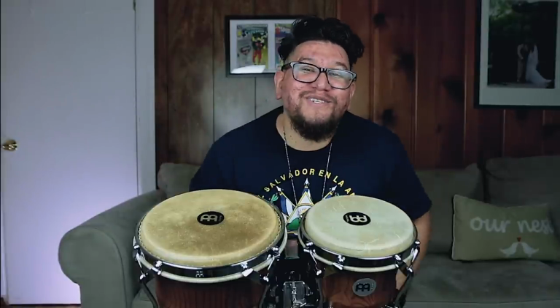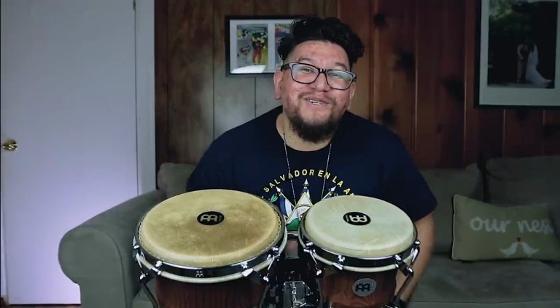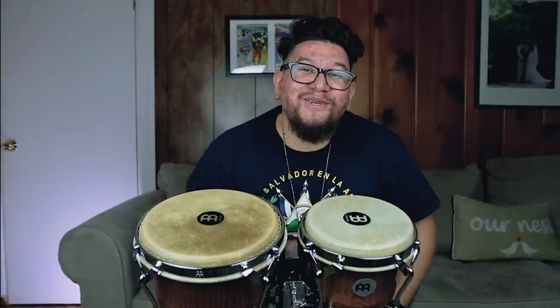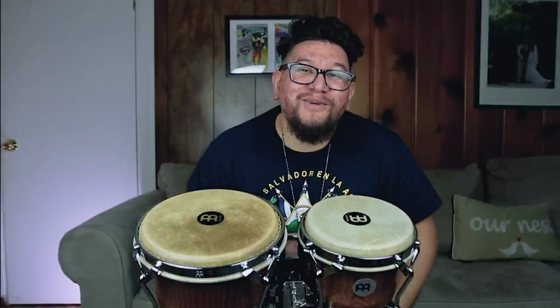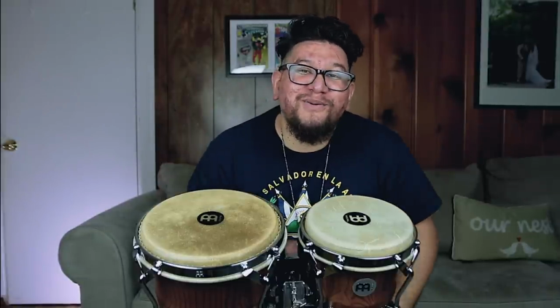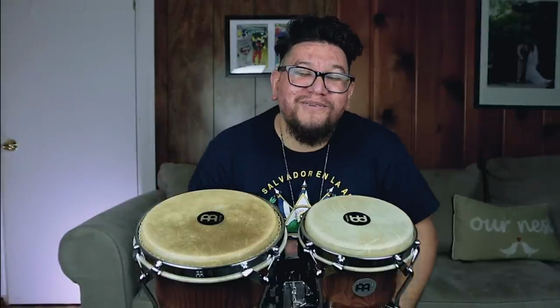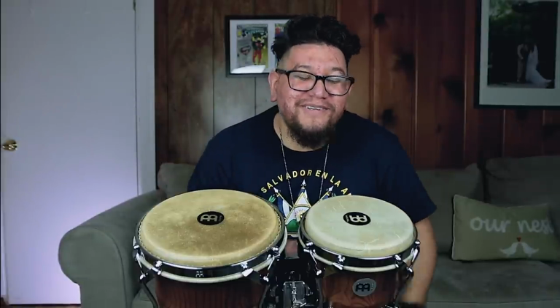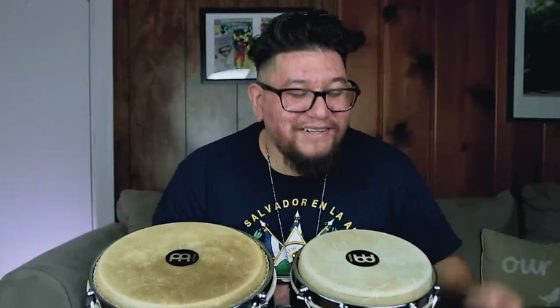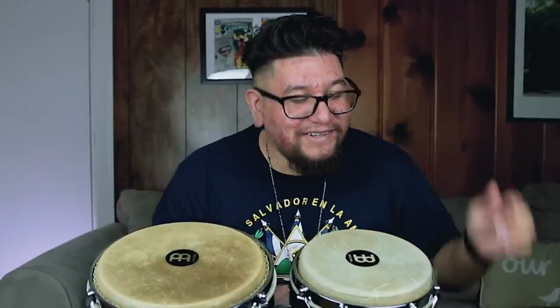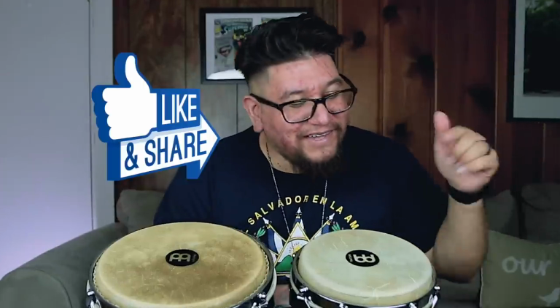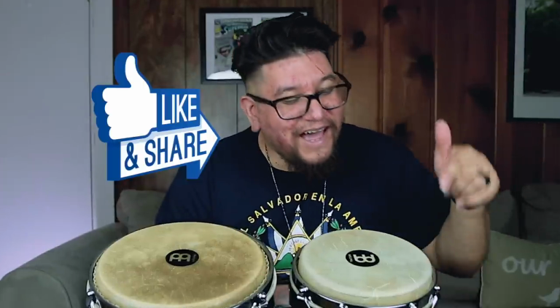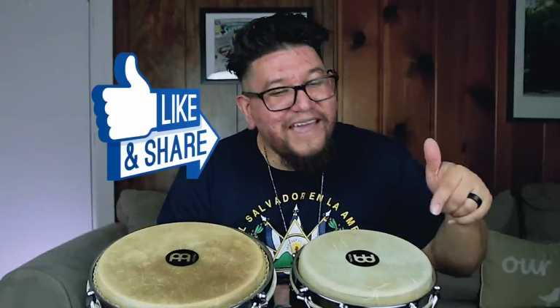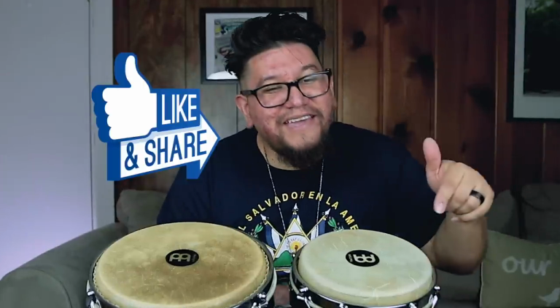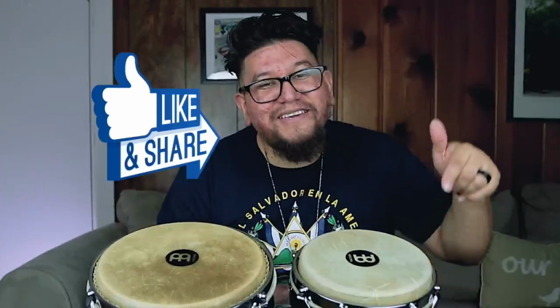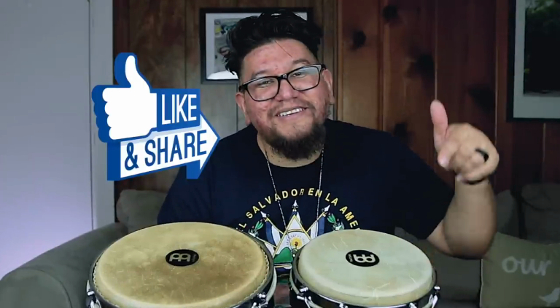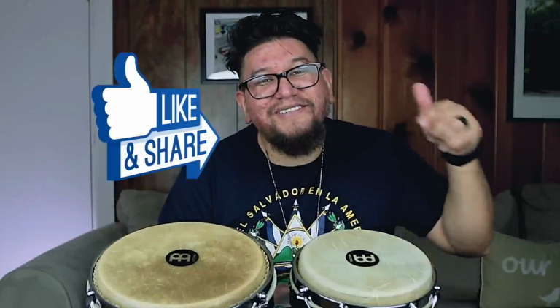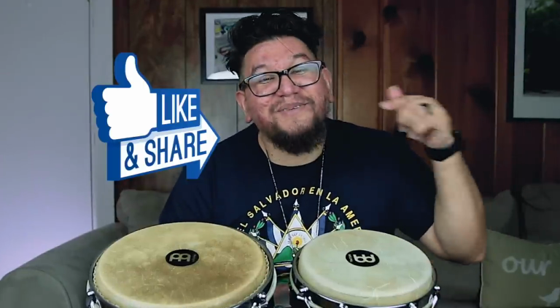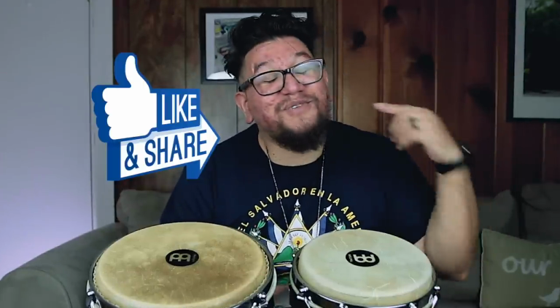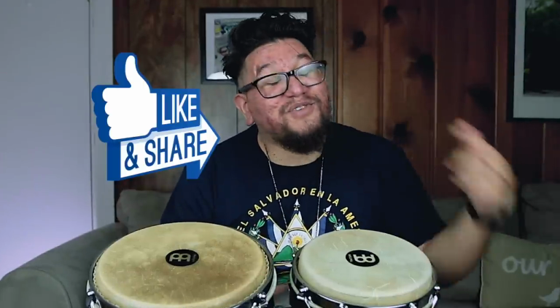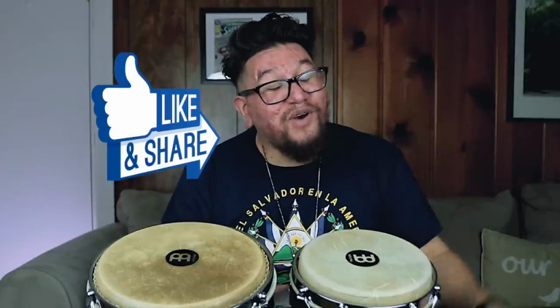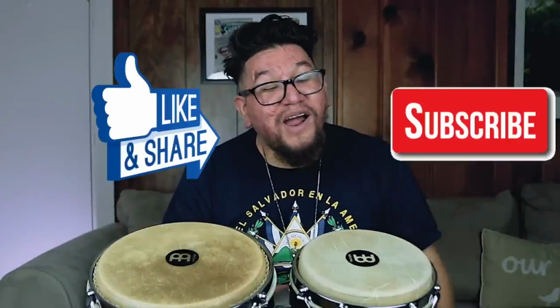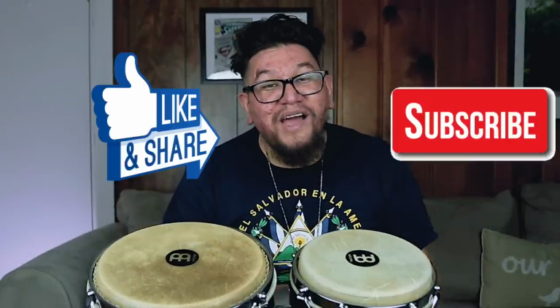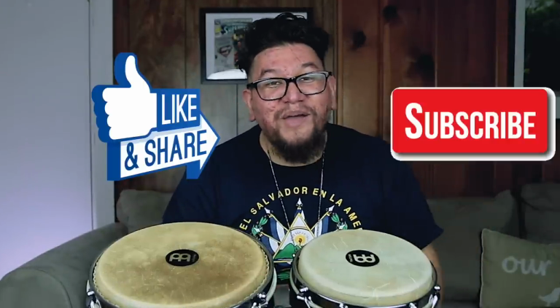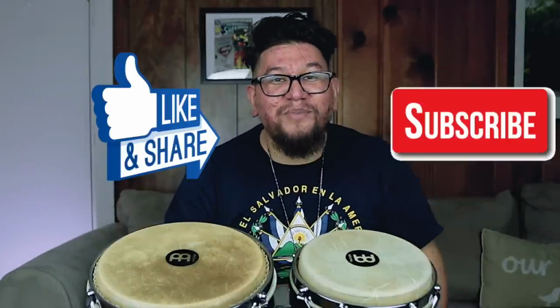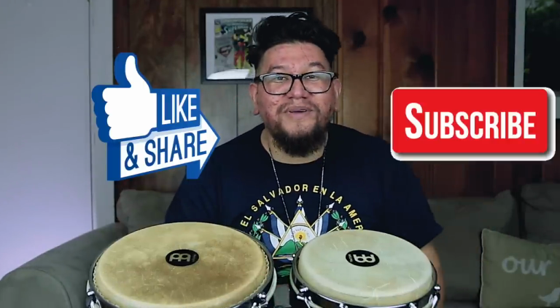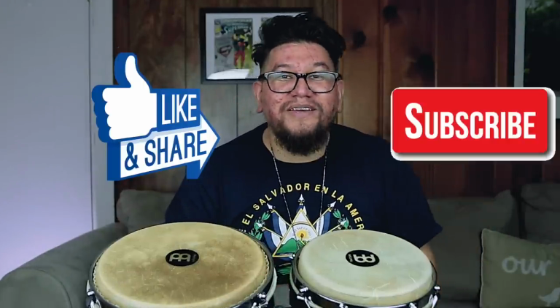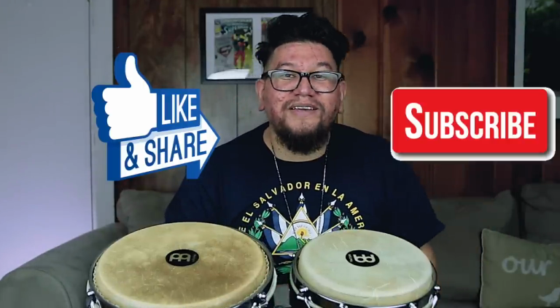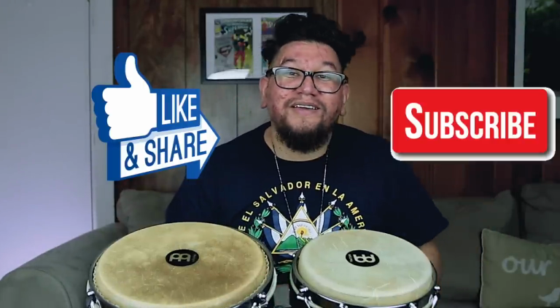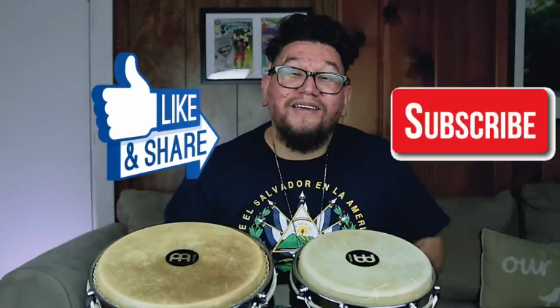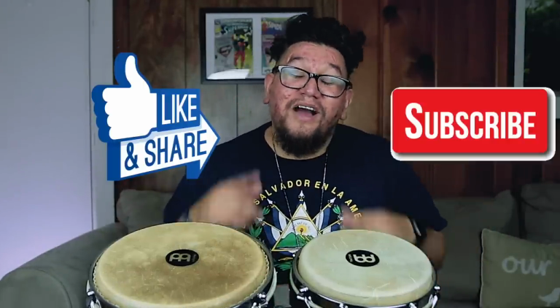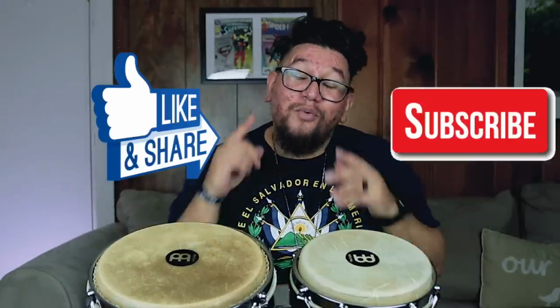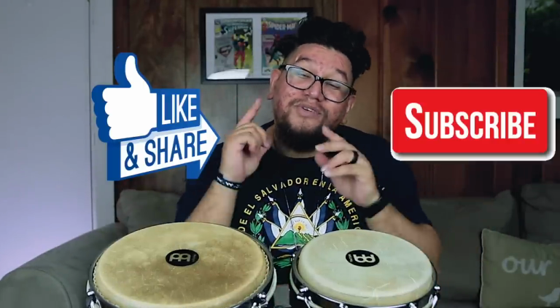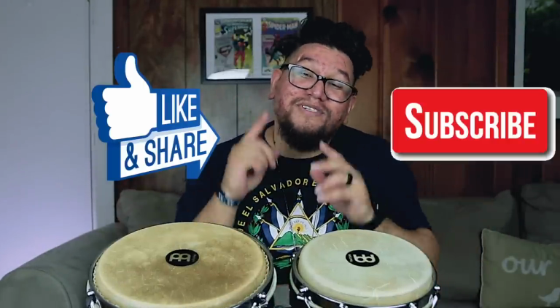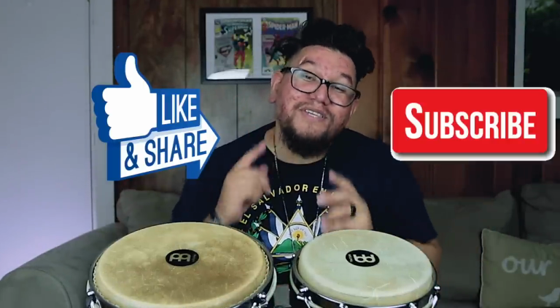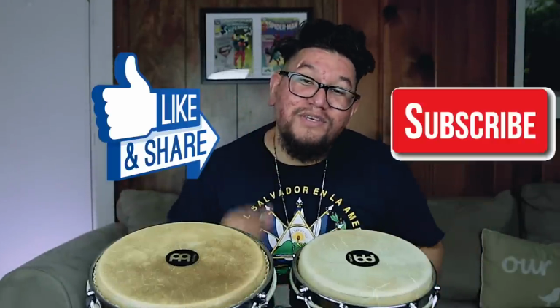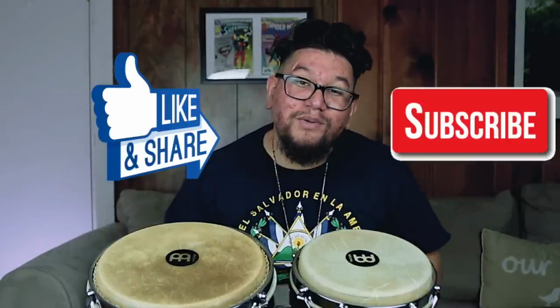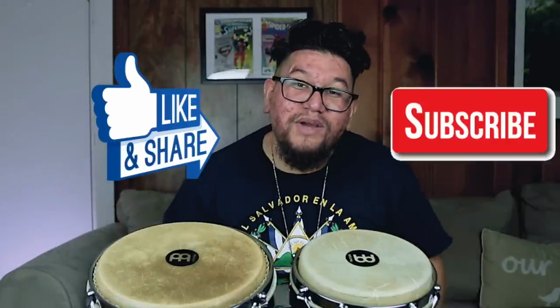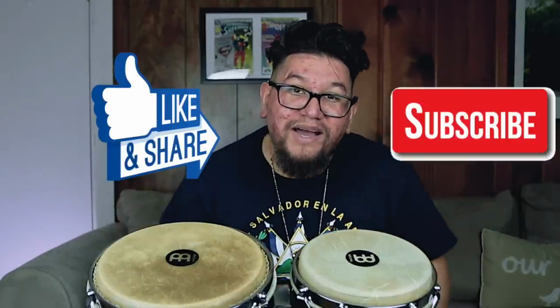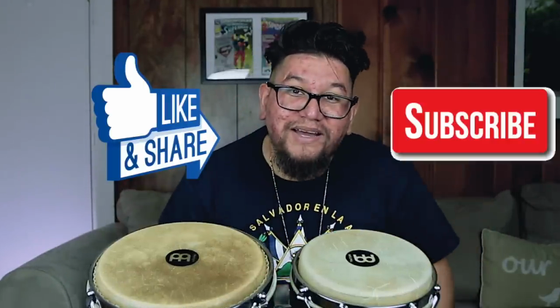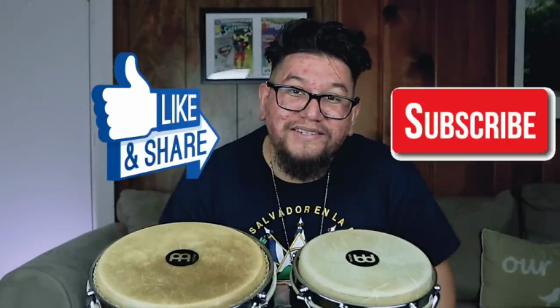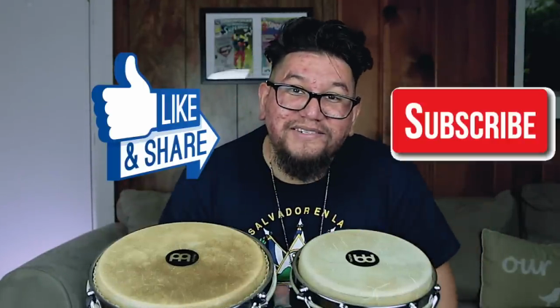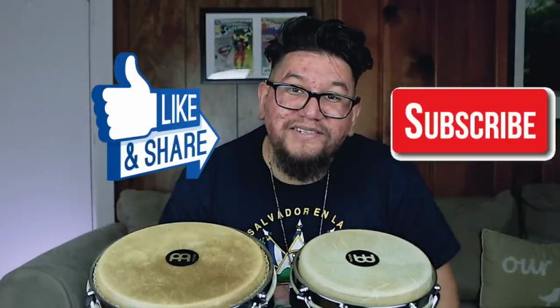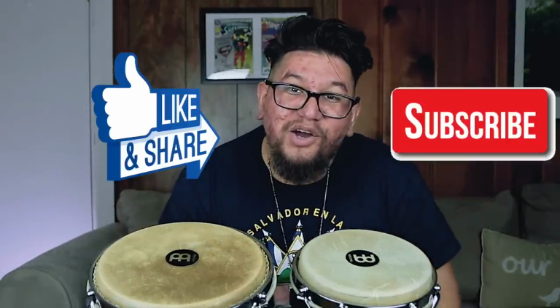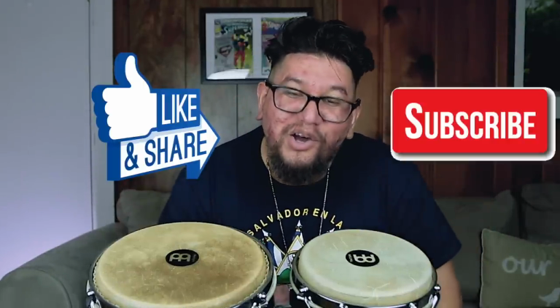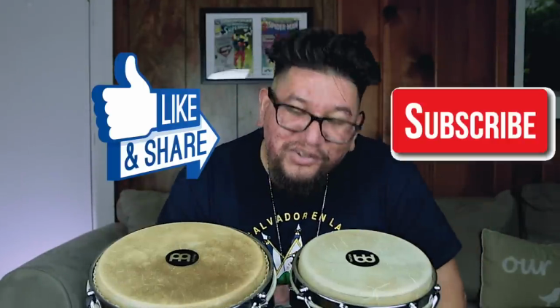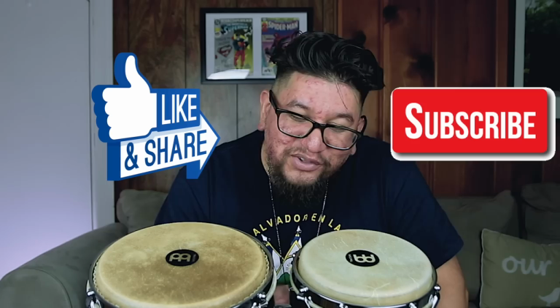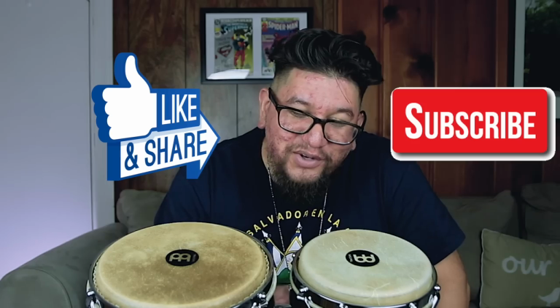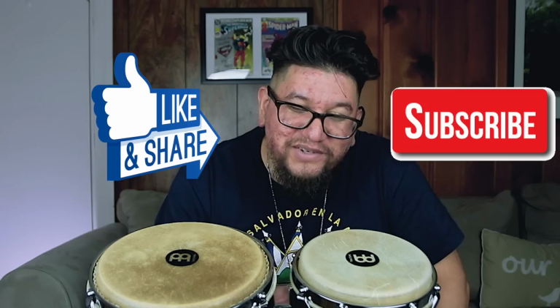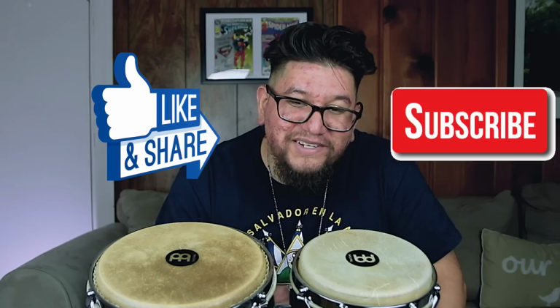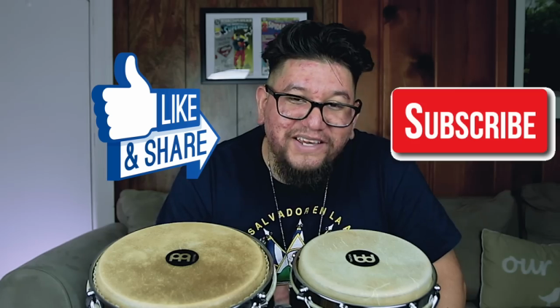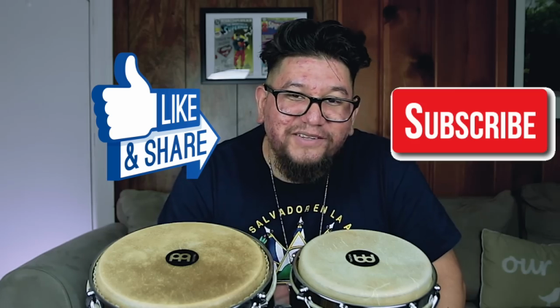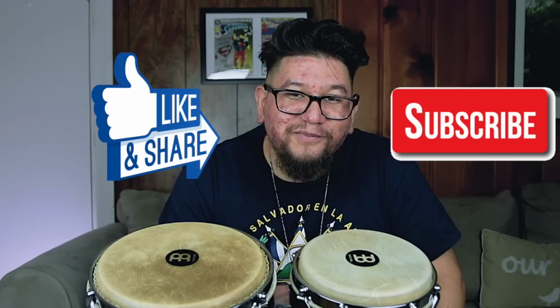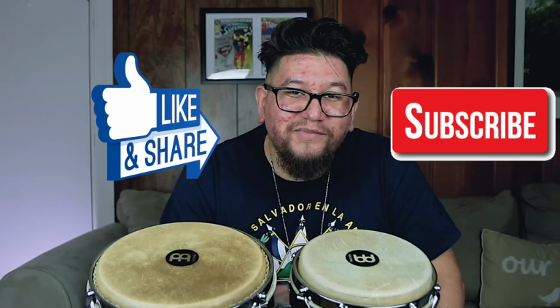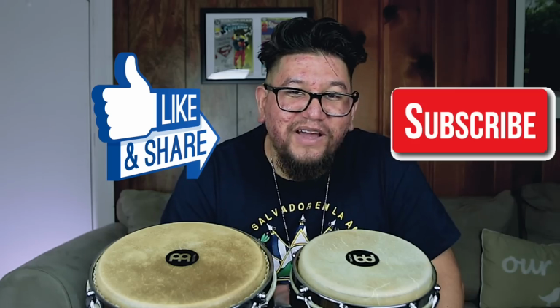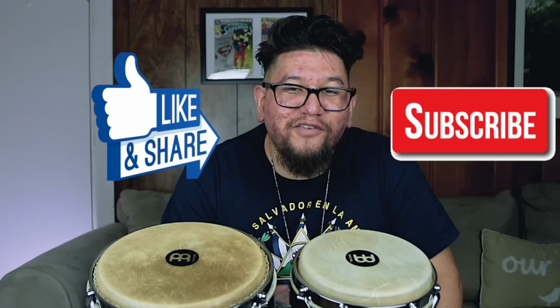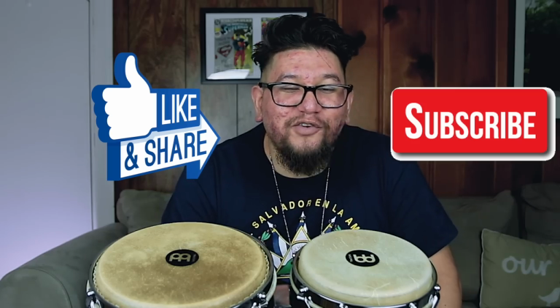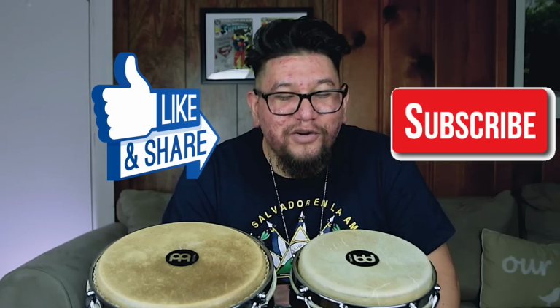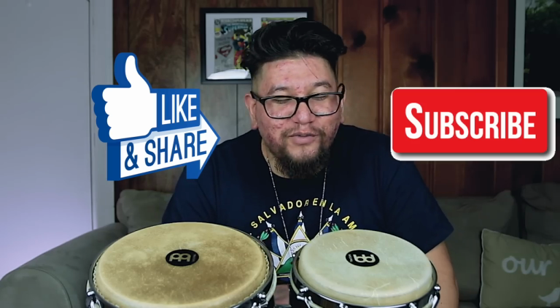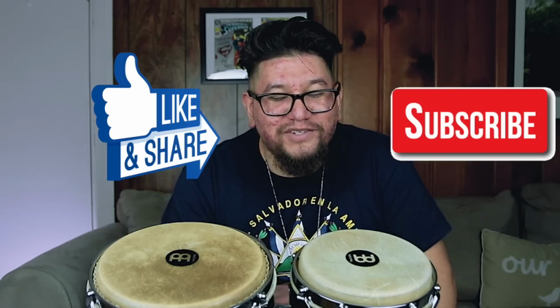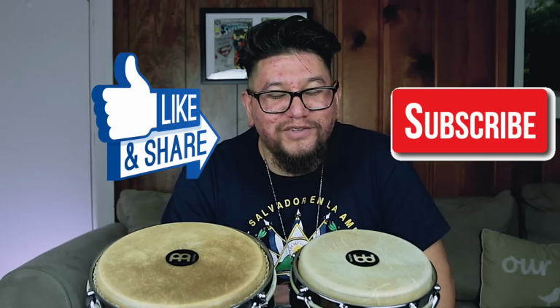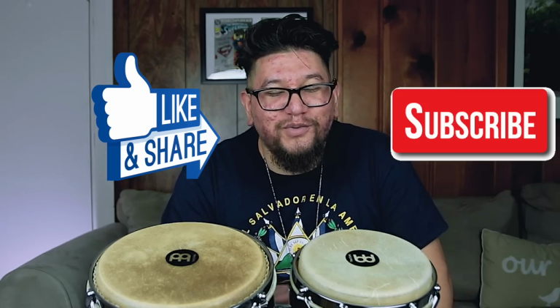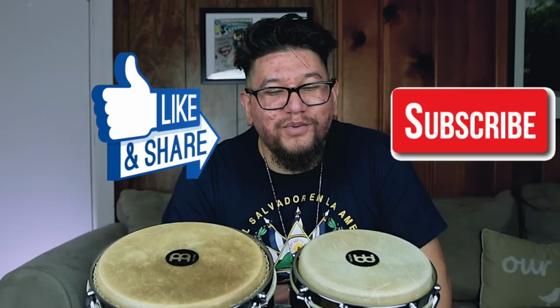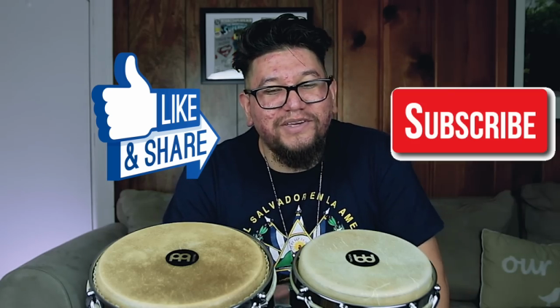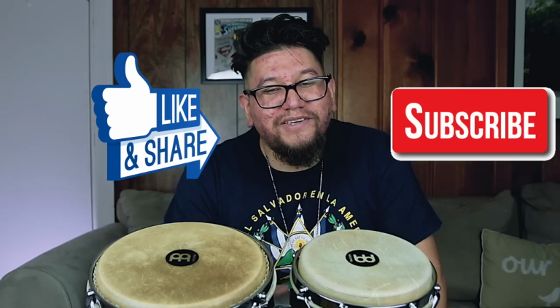All right y'all, you already know what to do — like, subscribe. I will see you guys on Thursday. Have a great rest of your week.